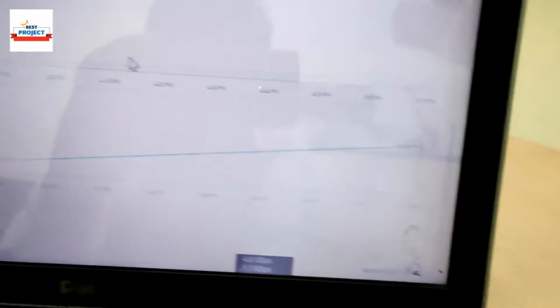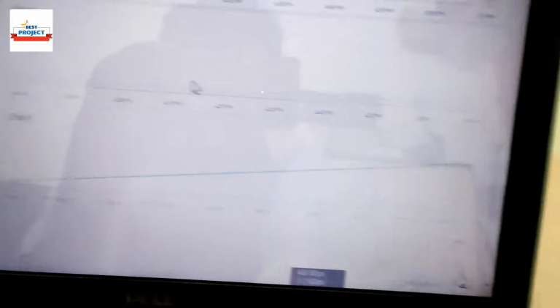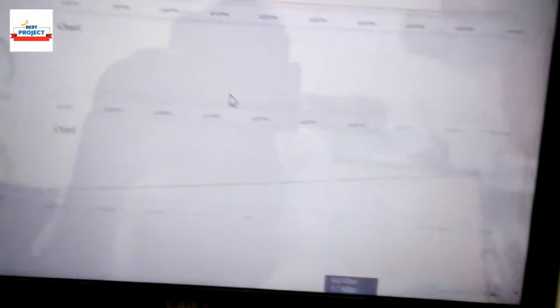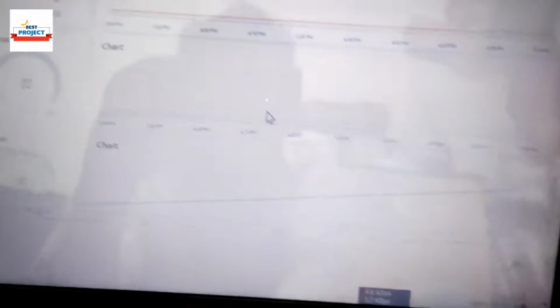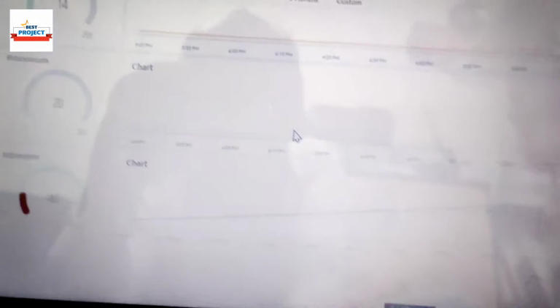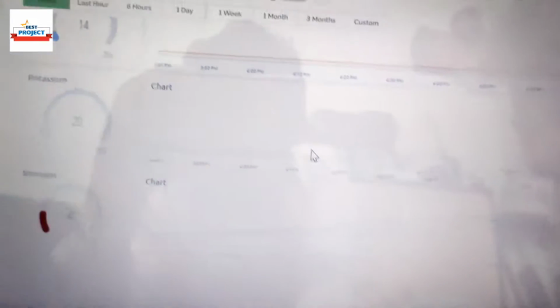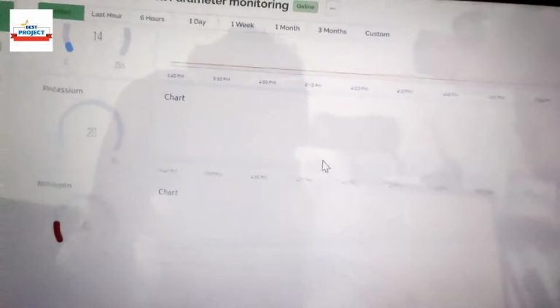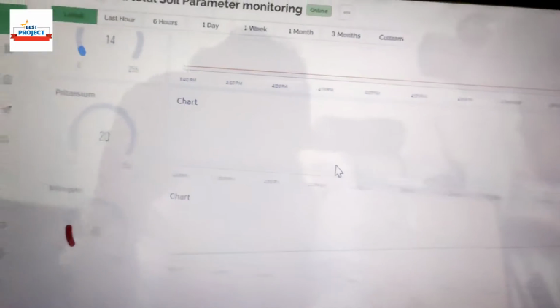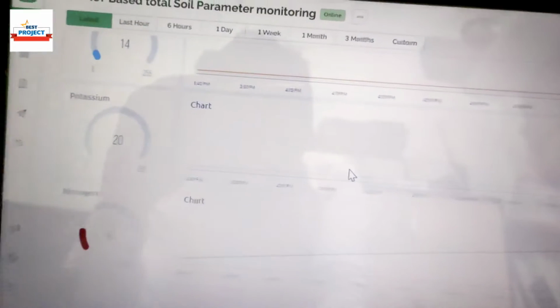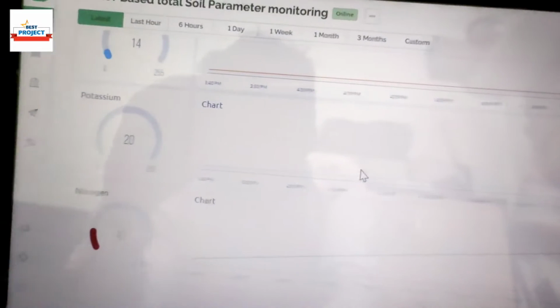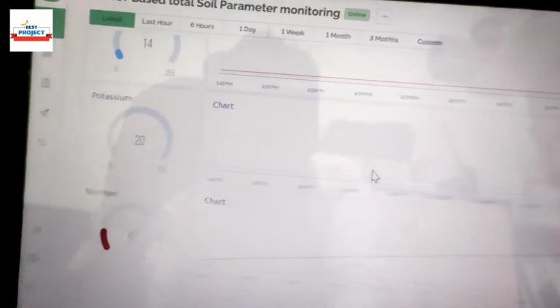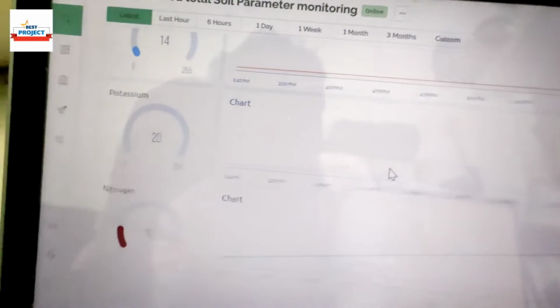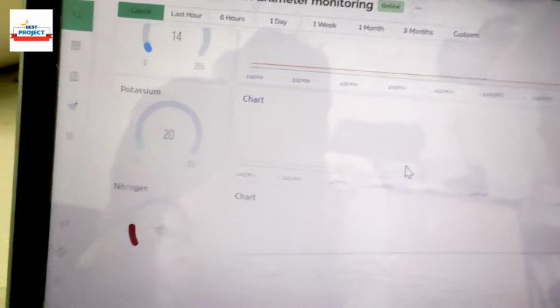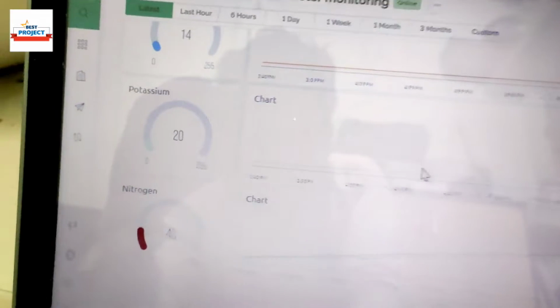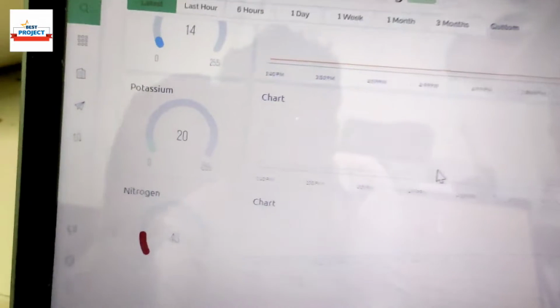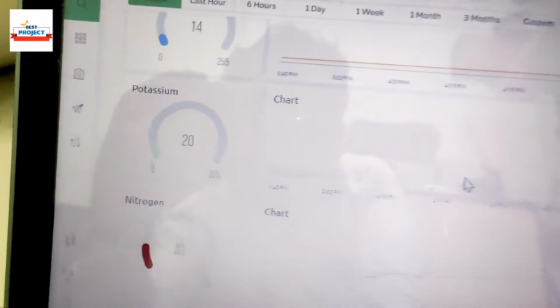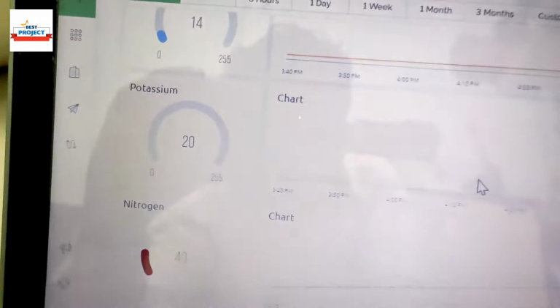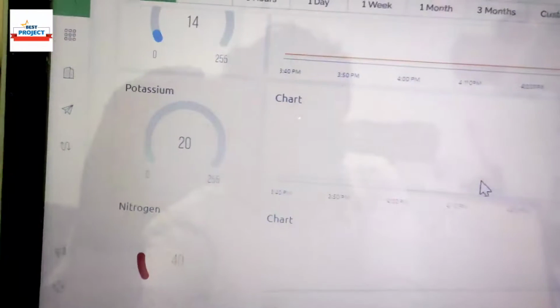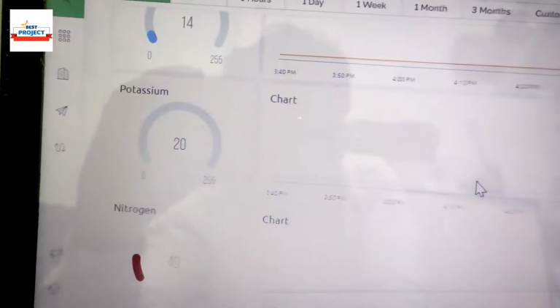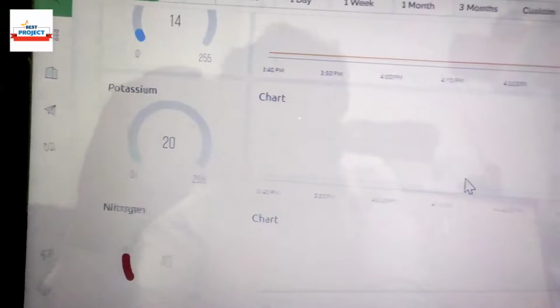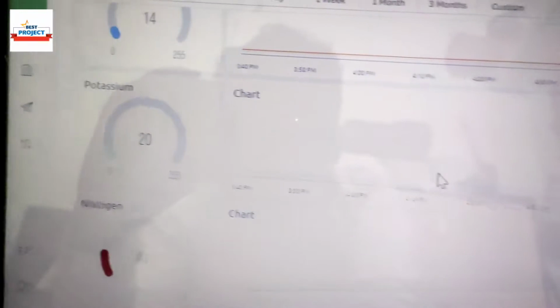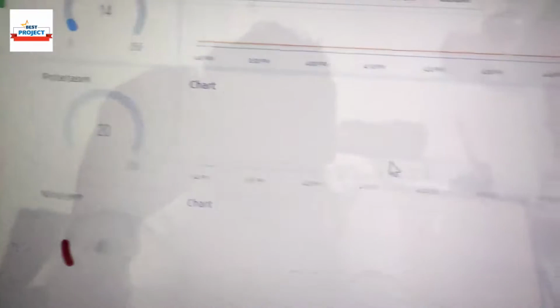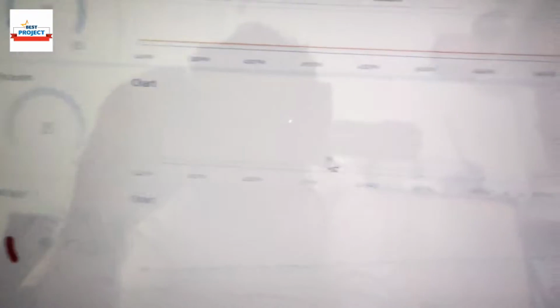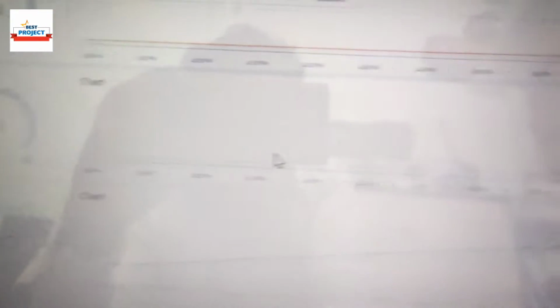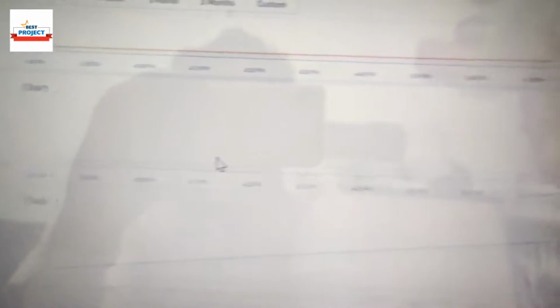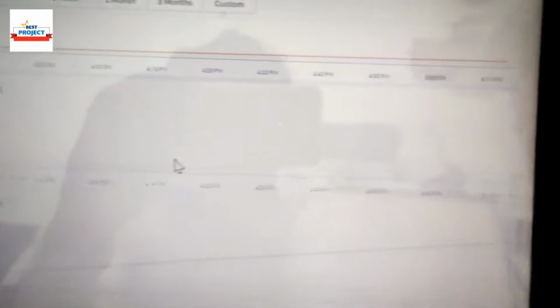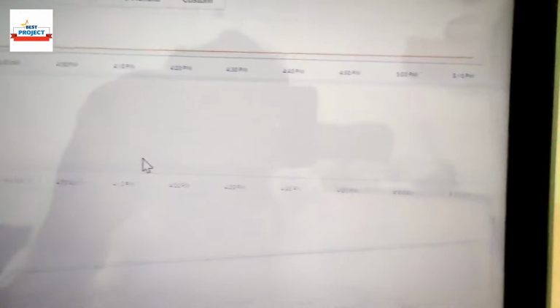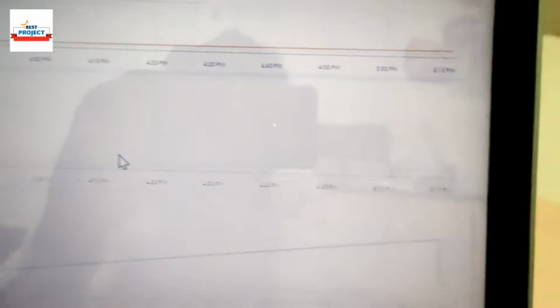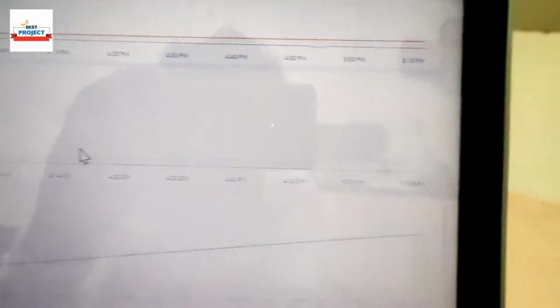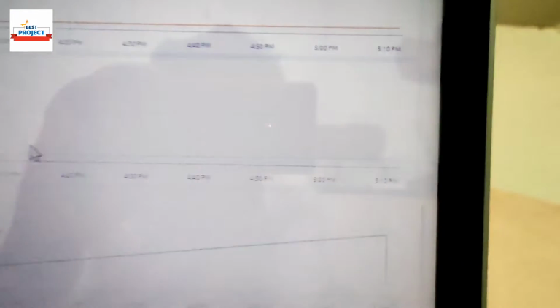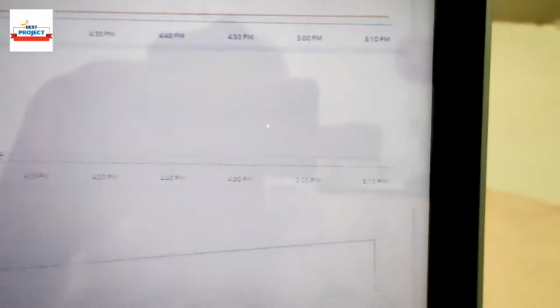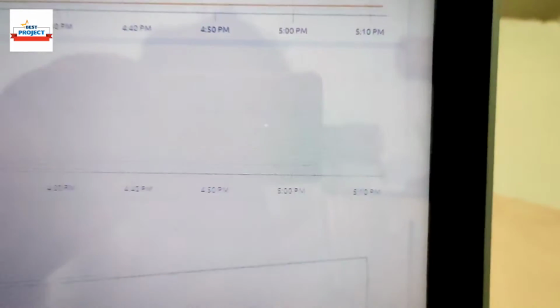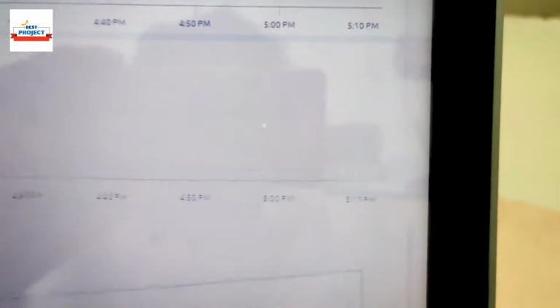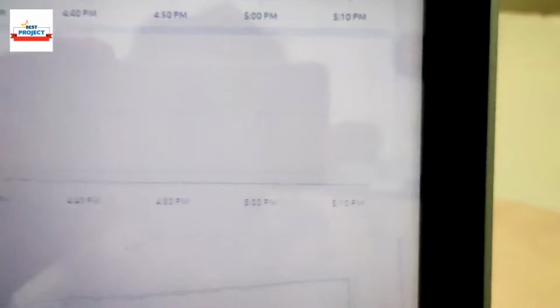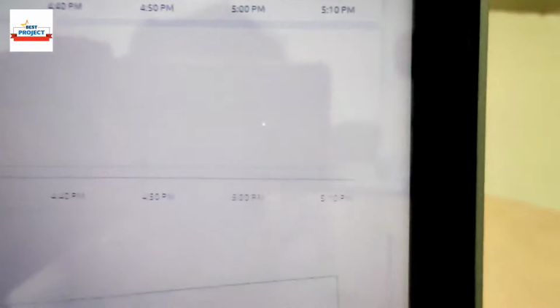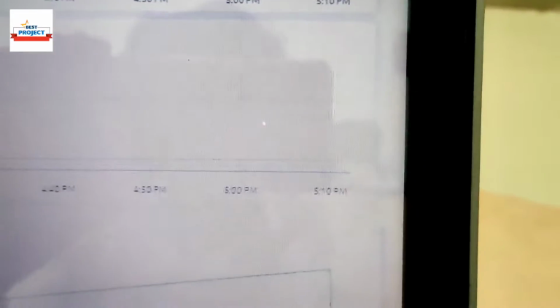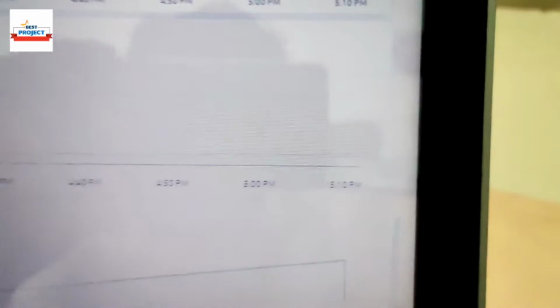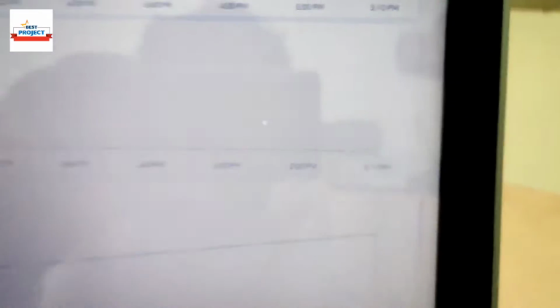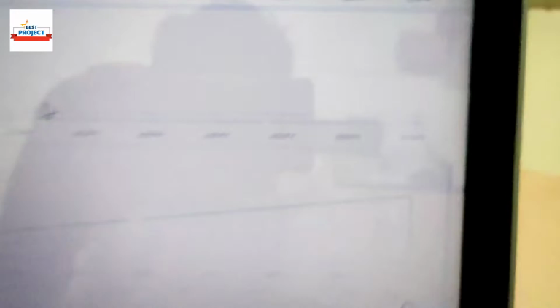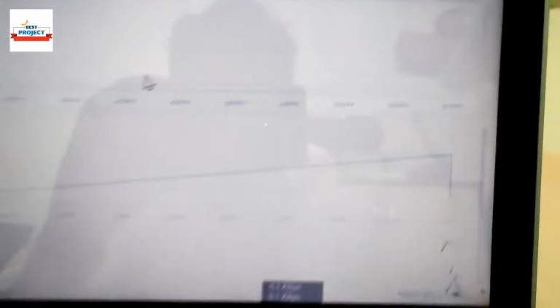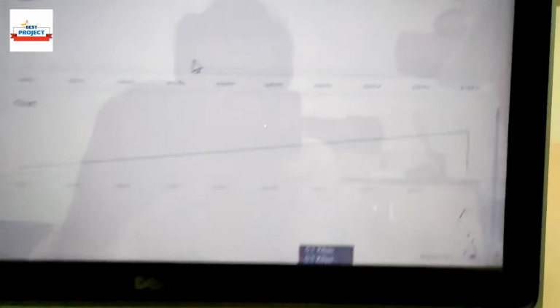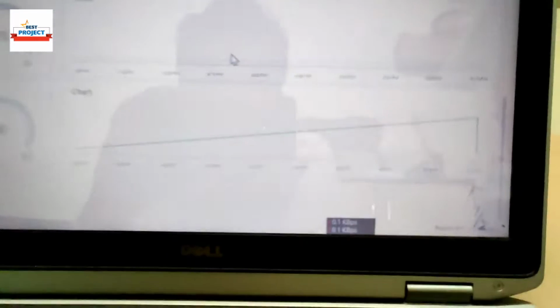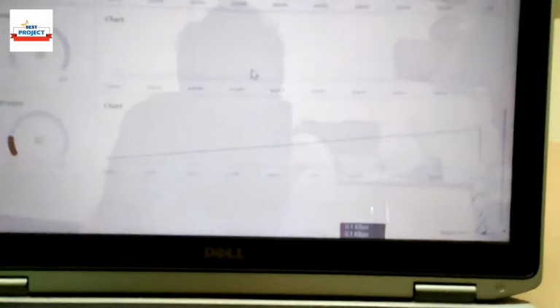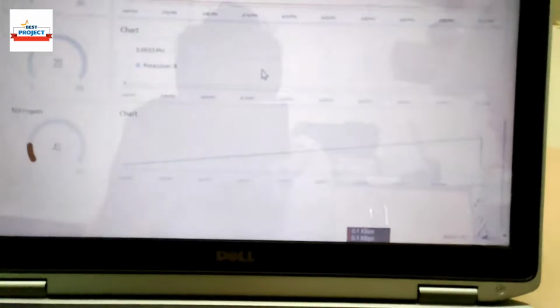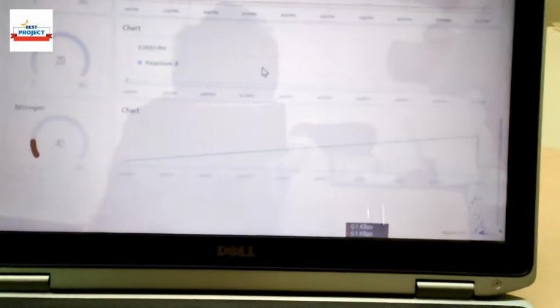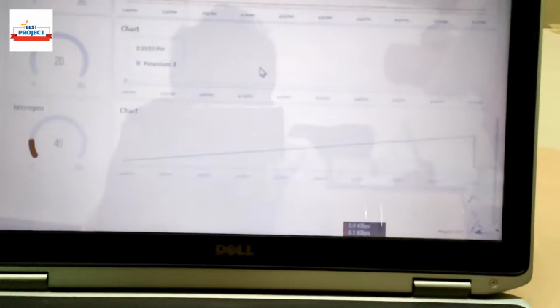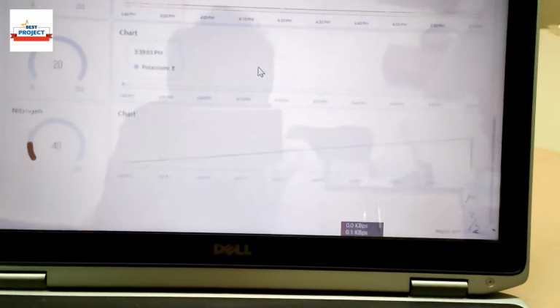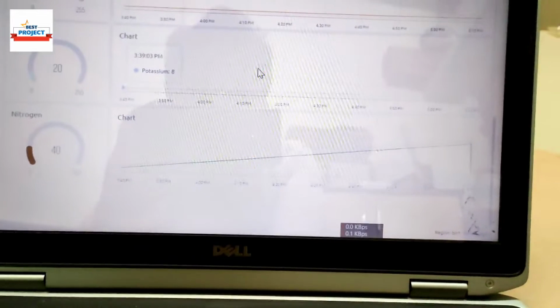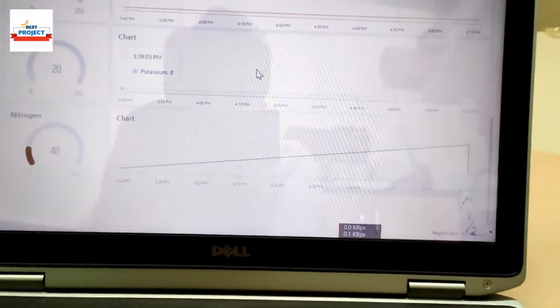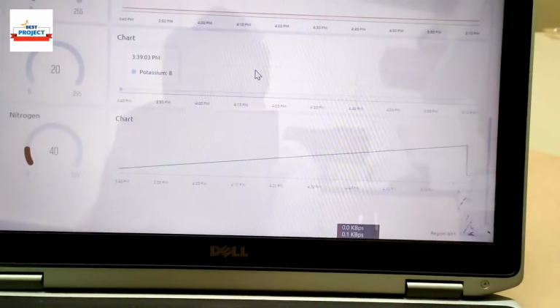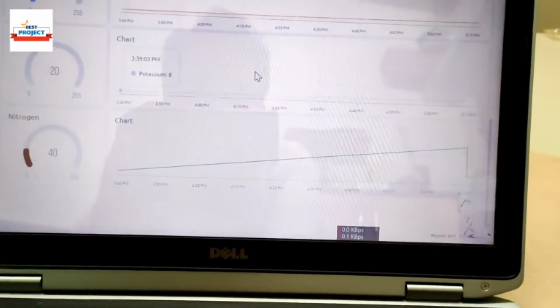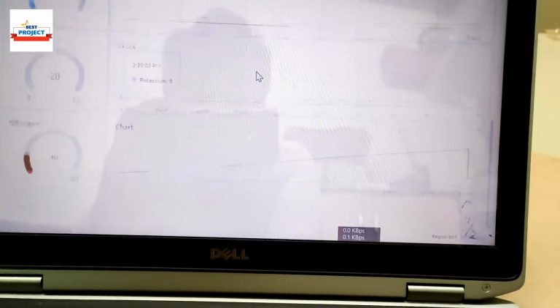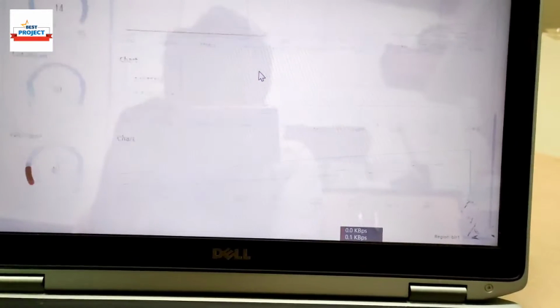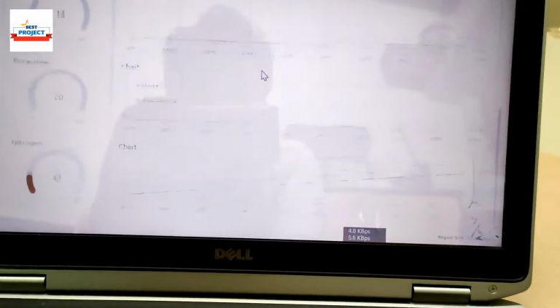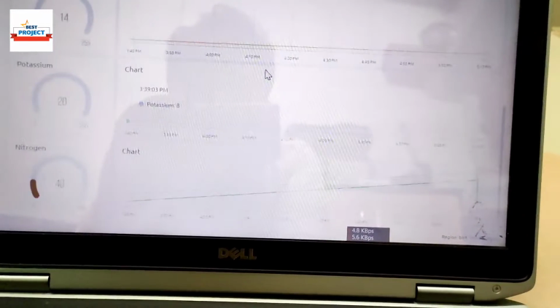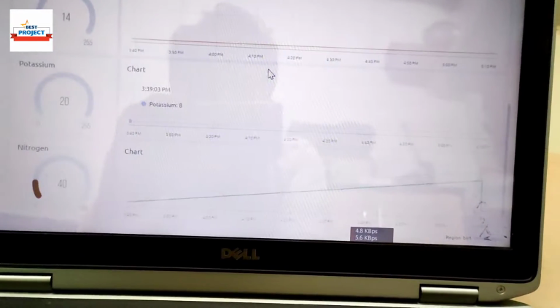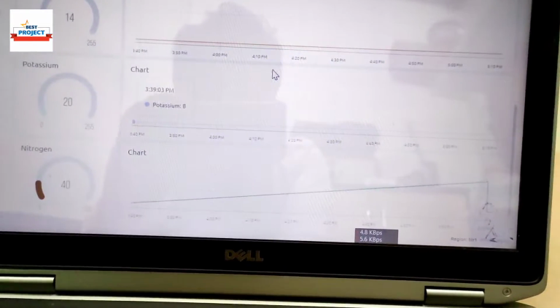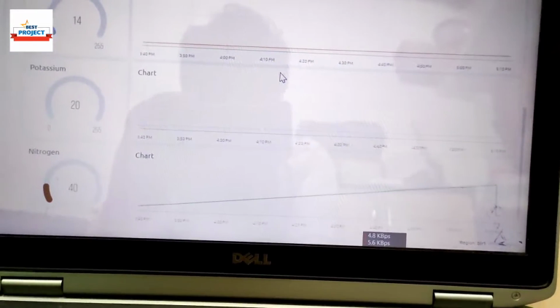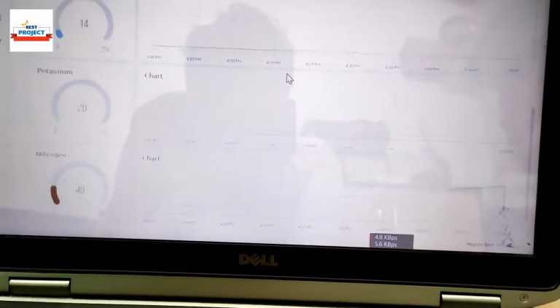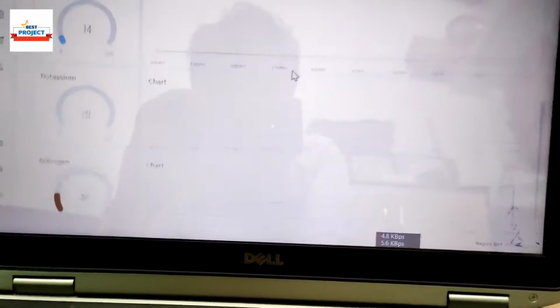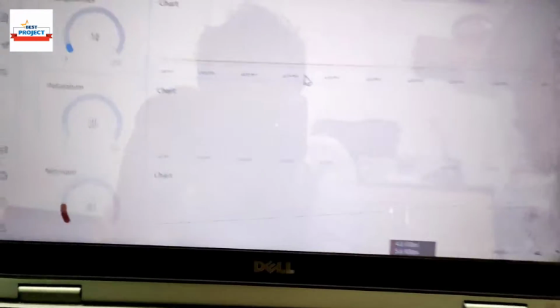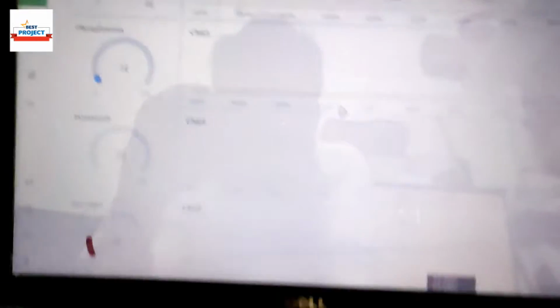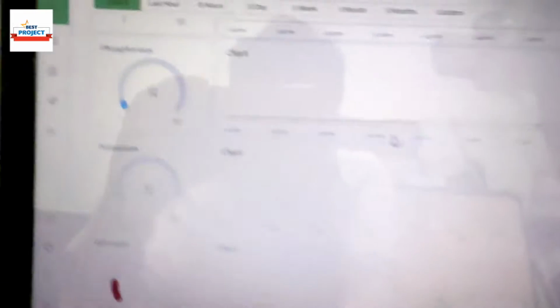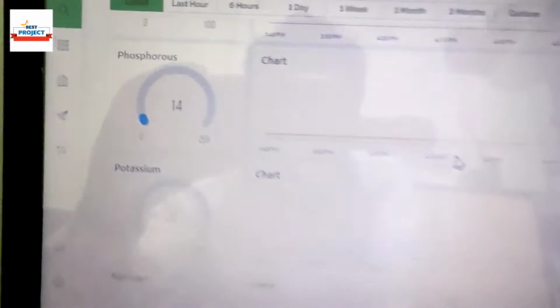You can see the graph data on the IoT server for nitrogen, and here is the graph for potassium and the graph for phosphorus — all updating in real time.